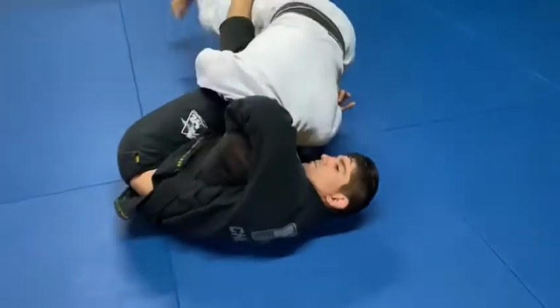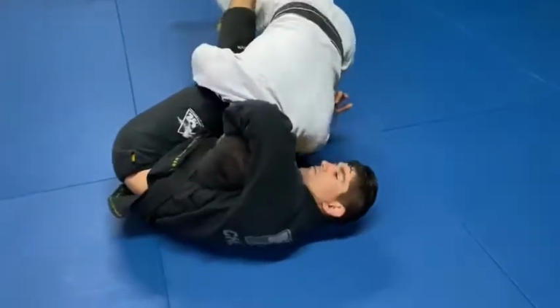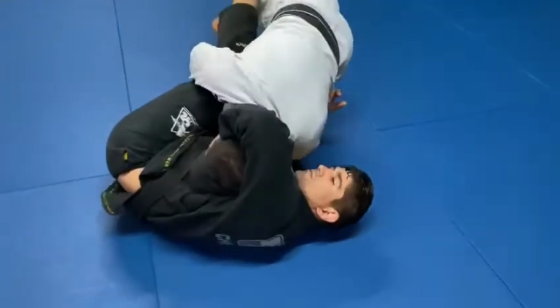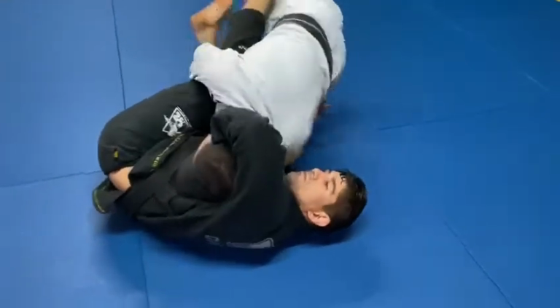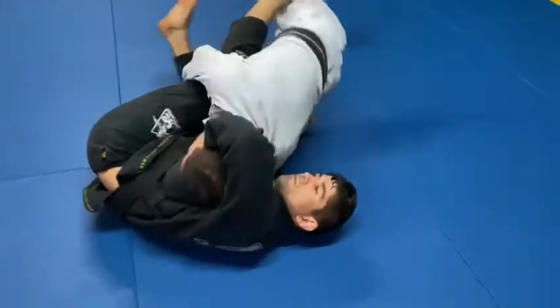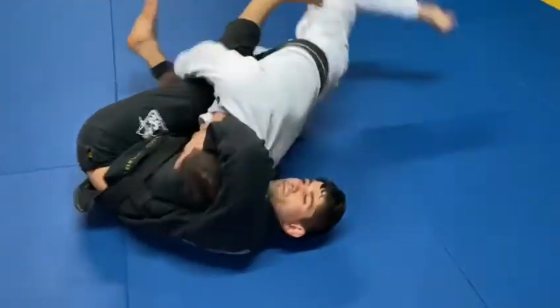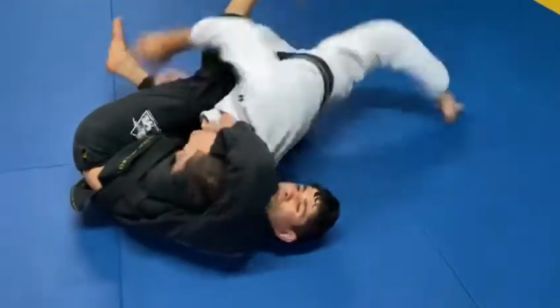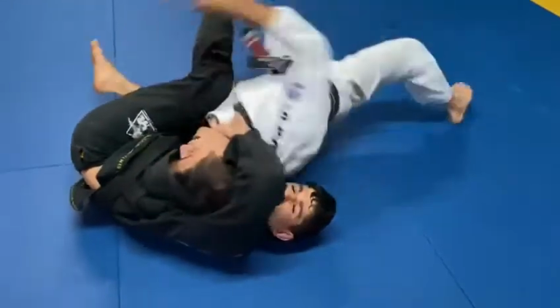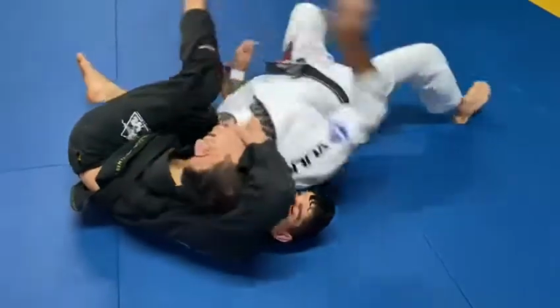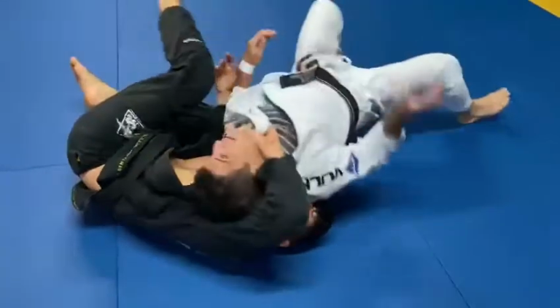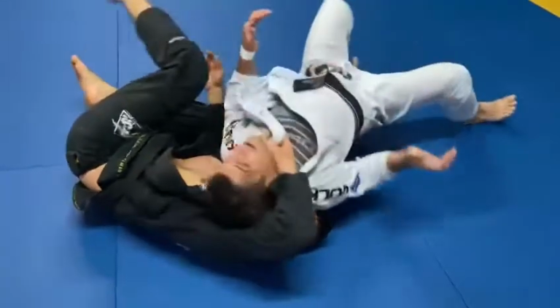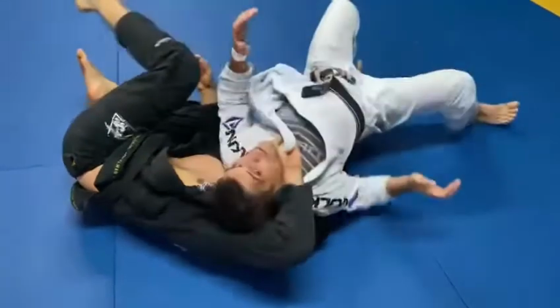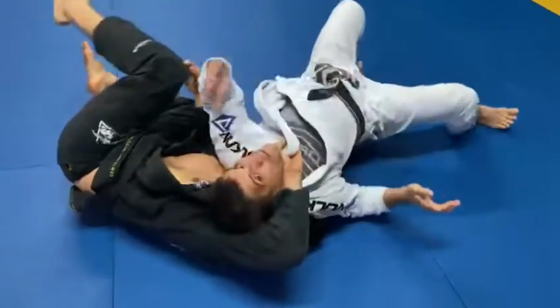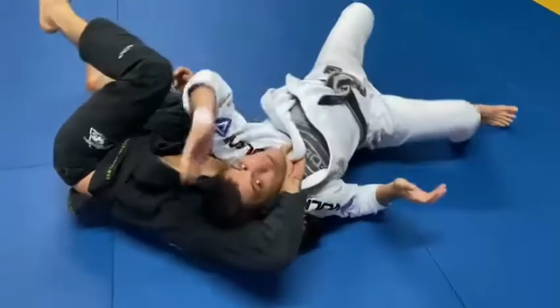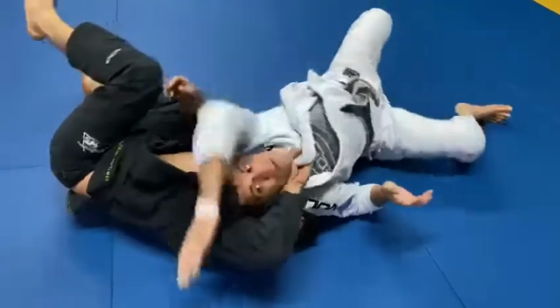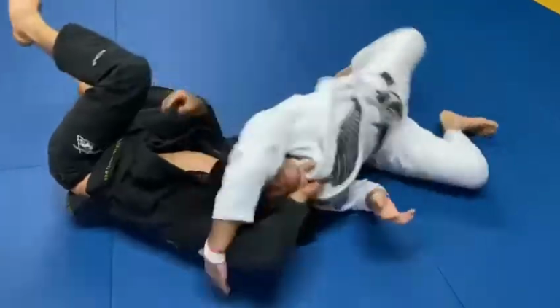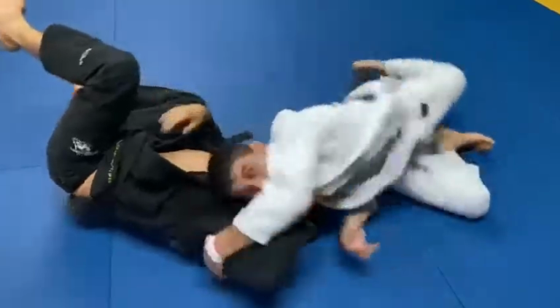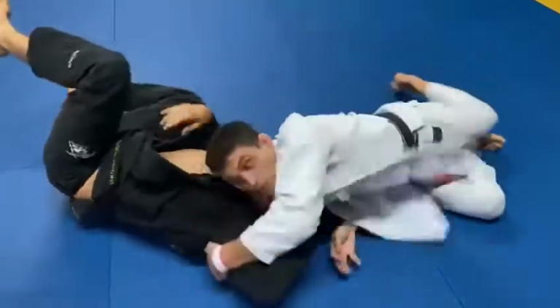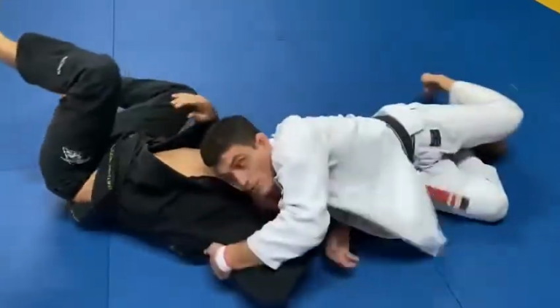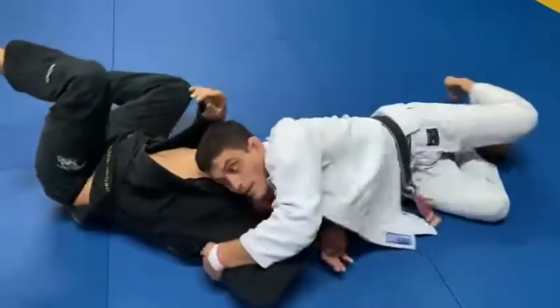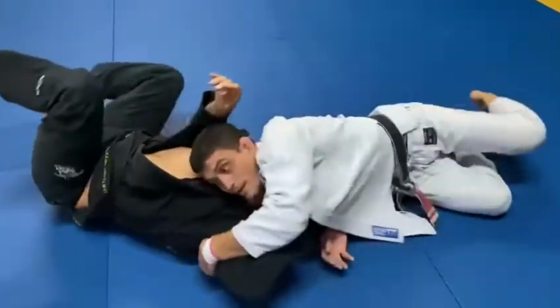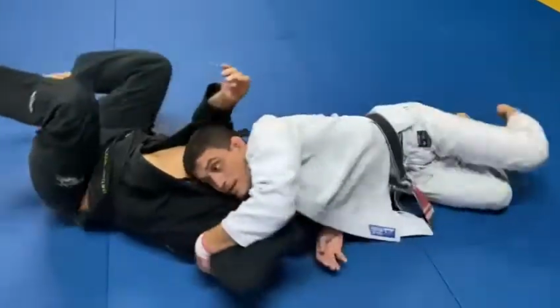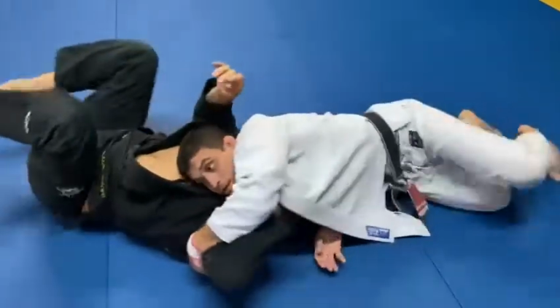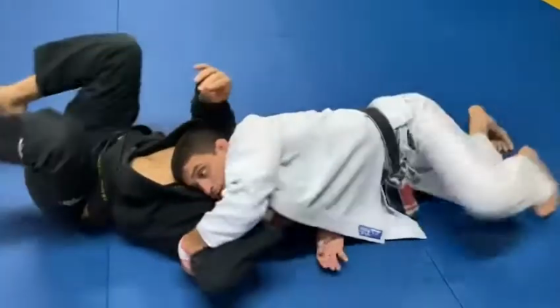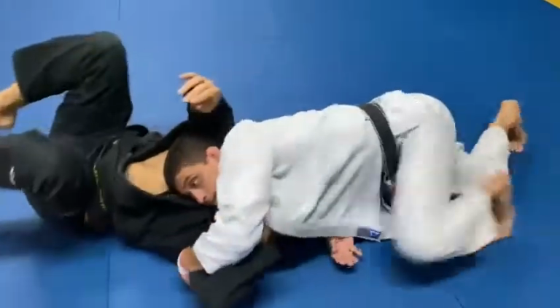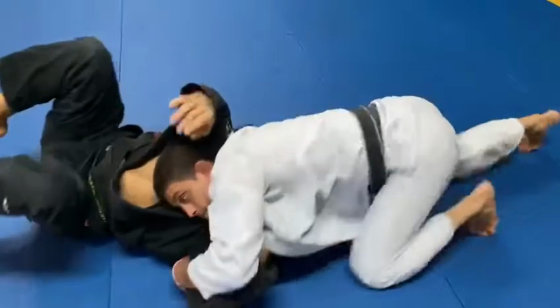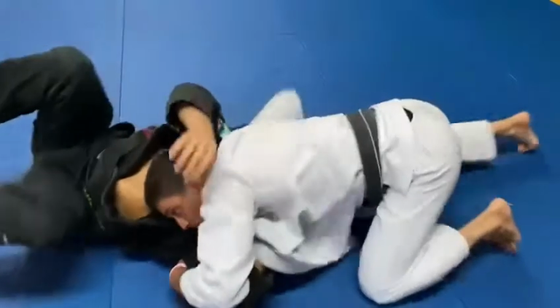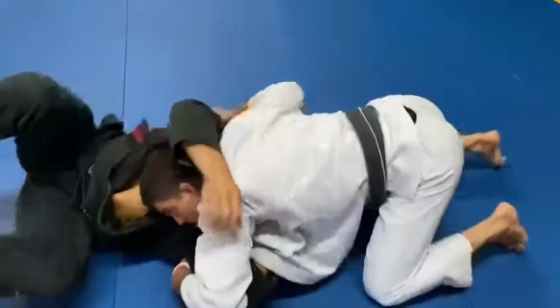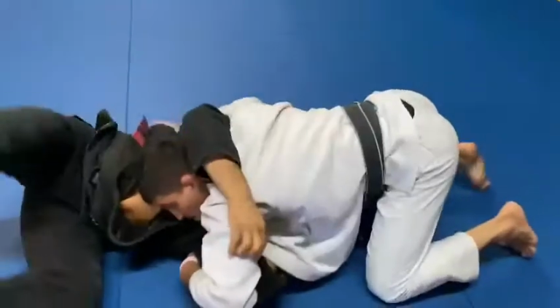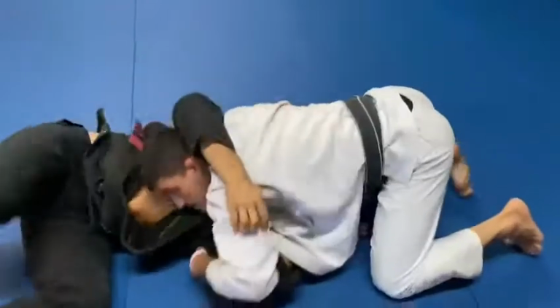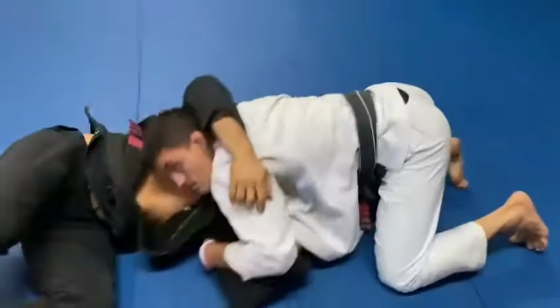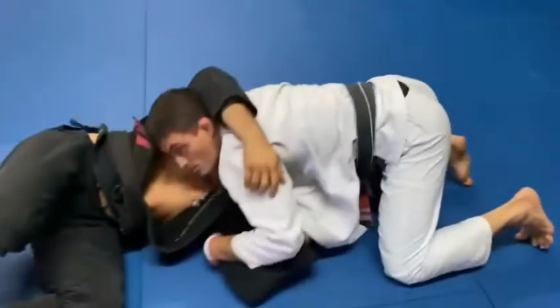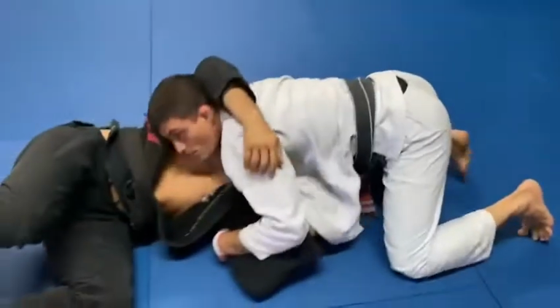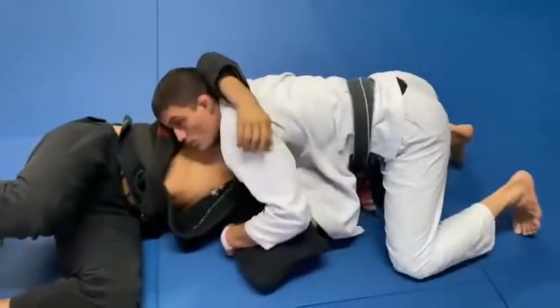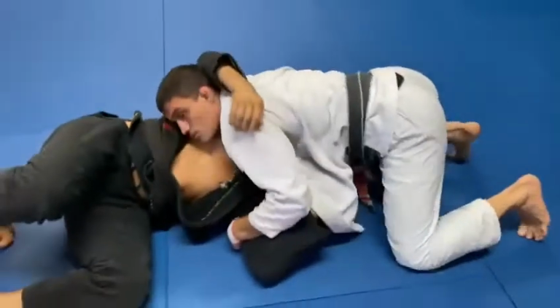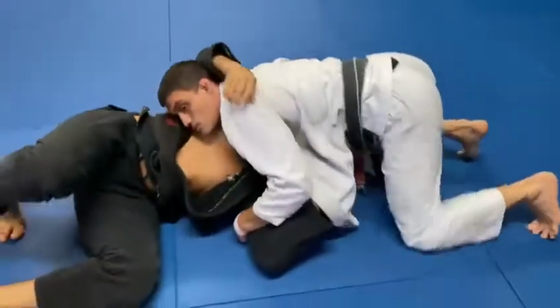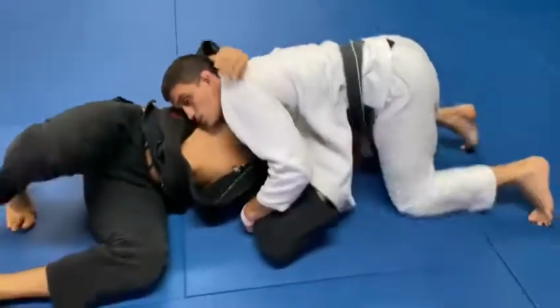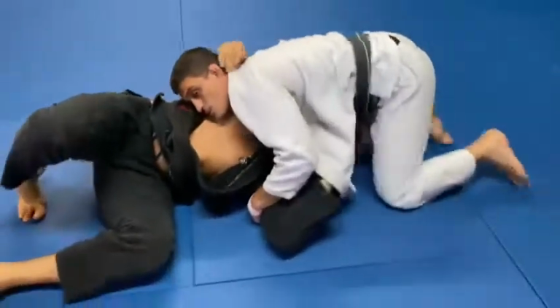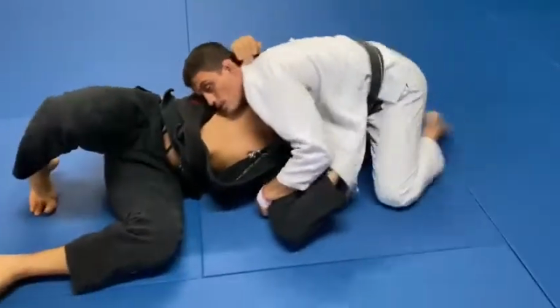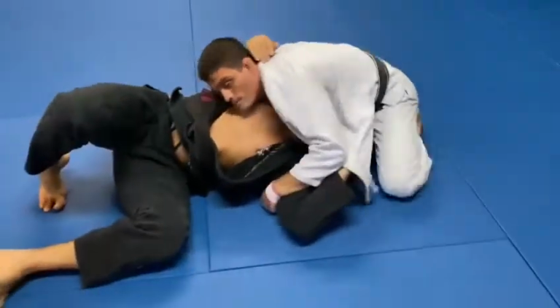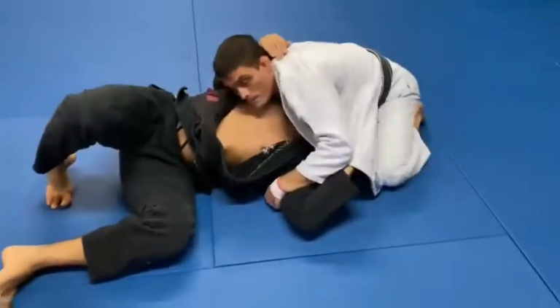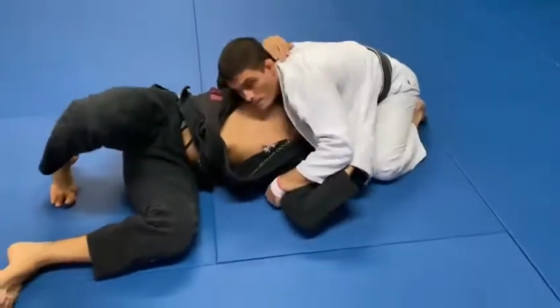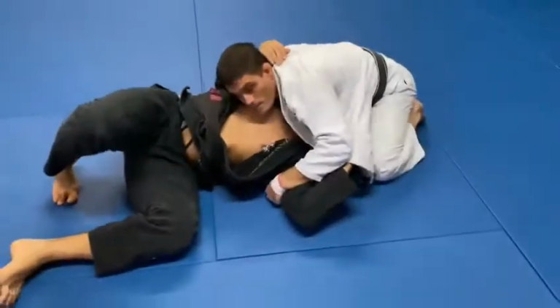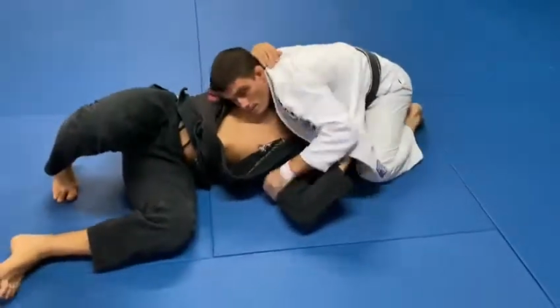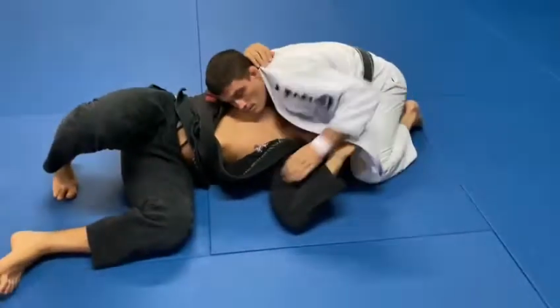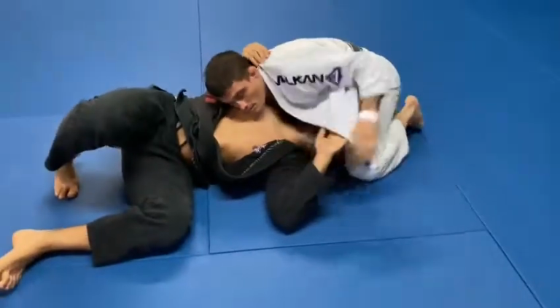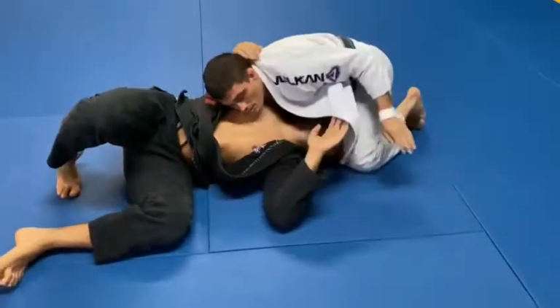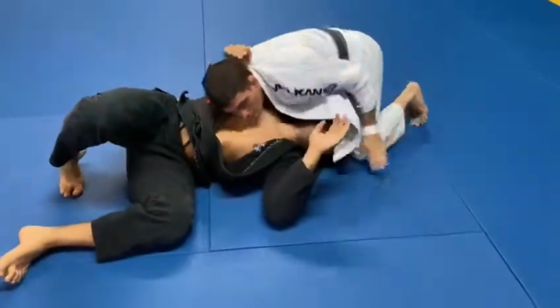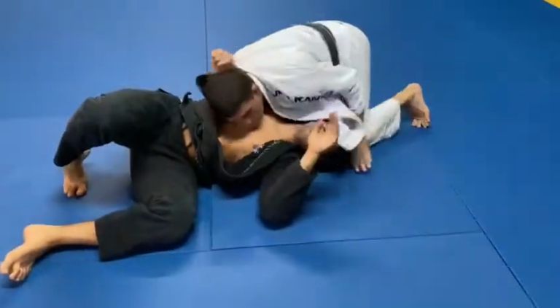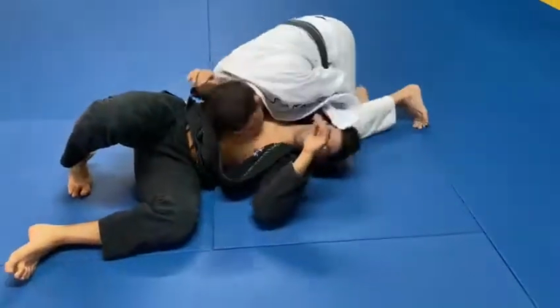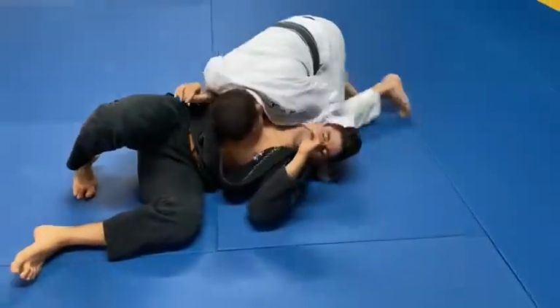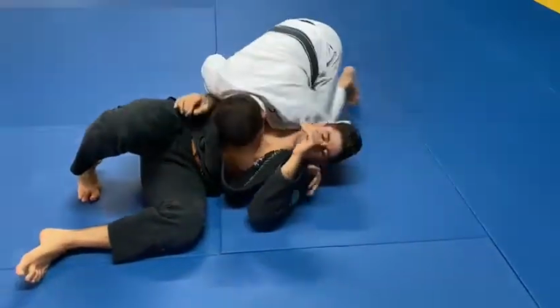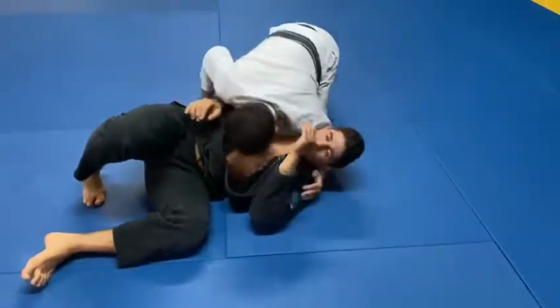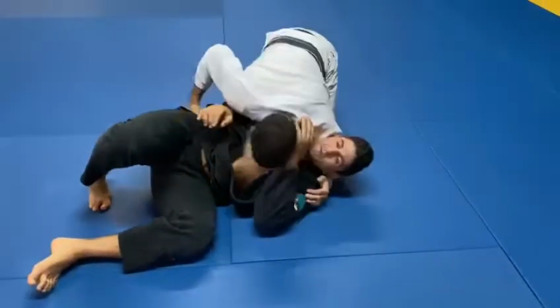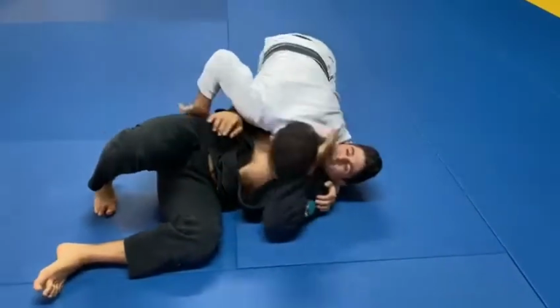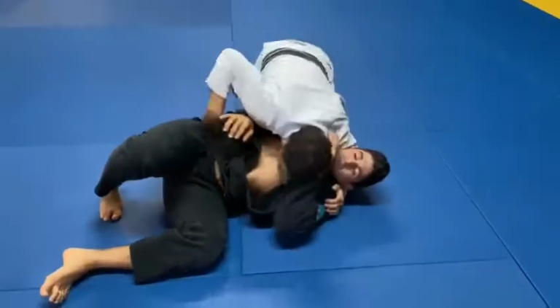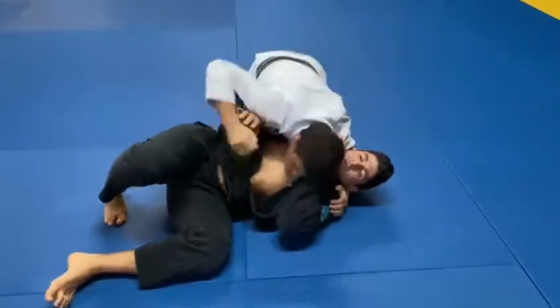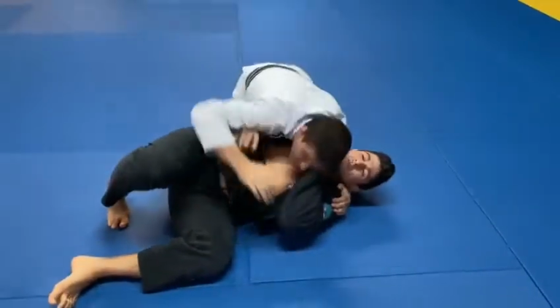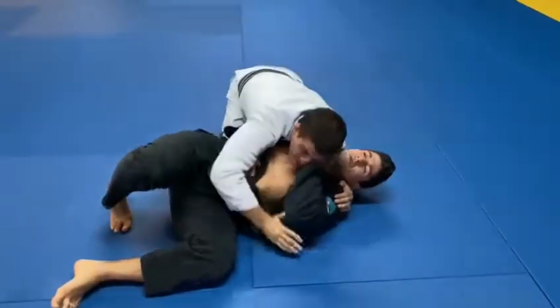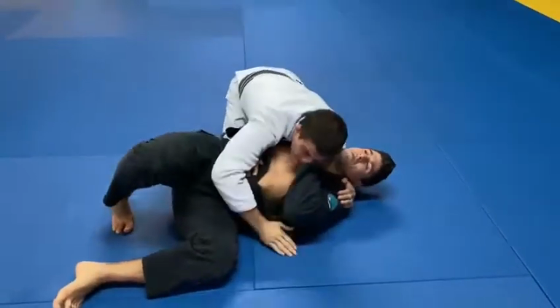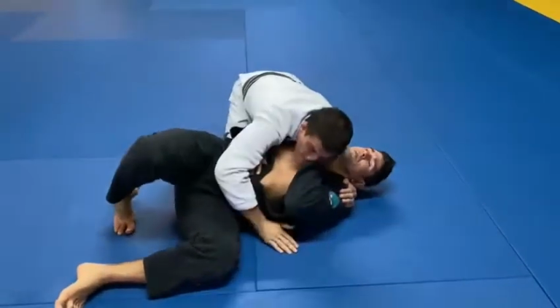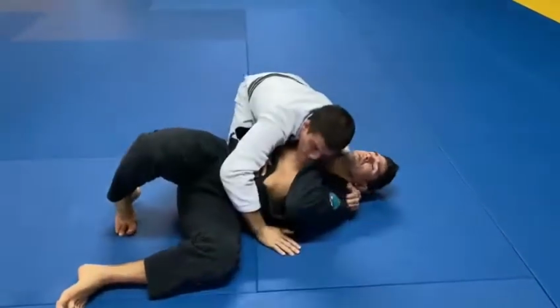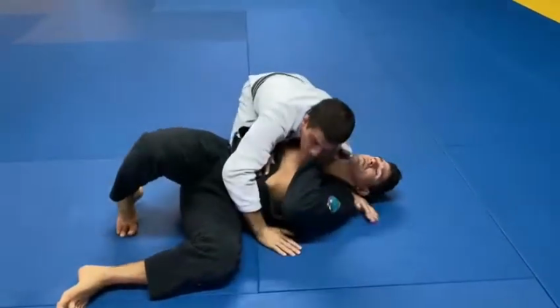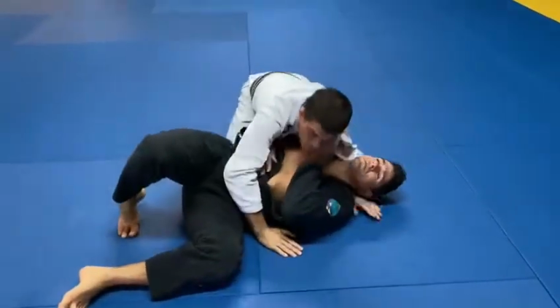I get out and roll this way to control him, get a better stable position.